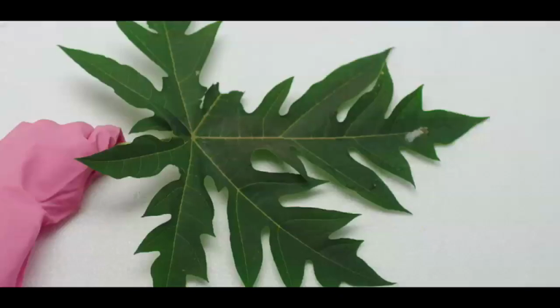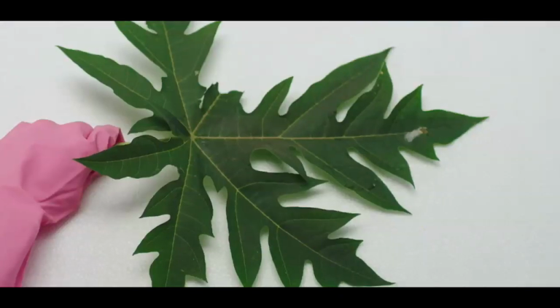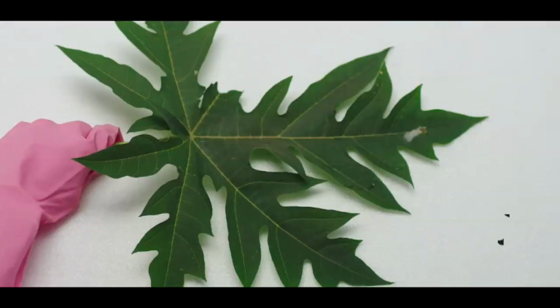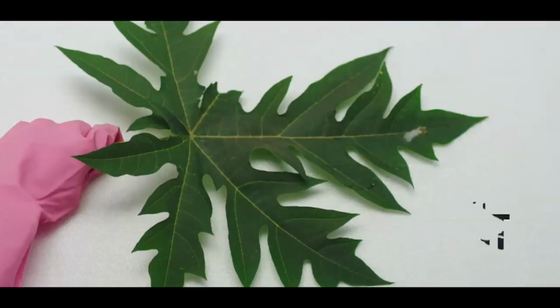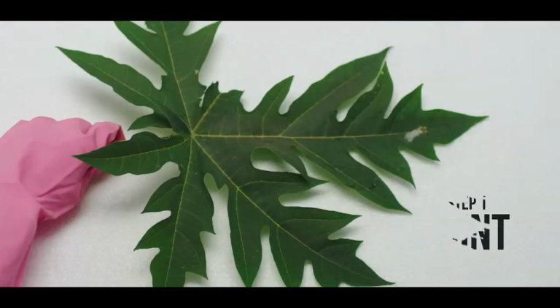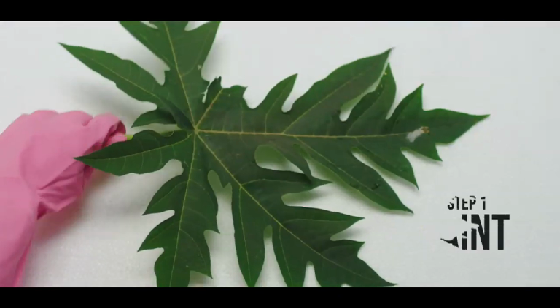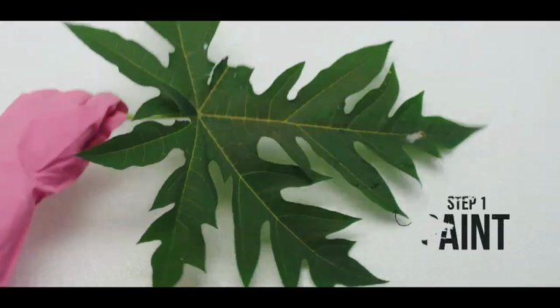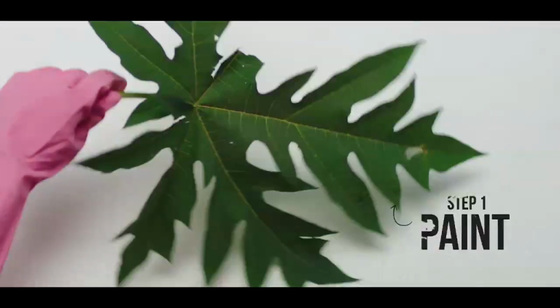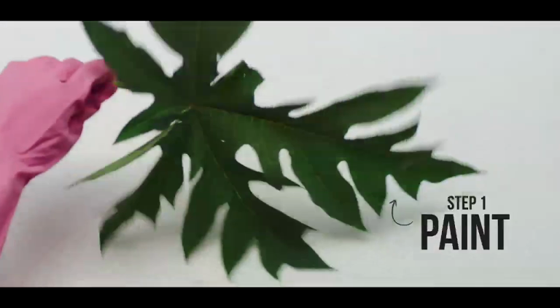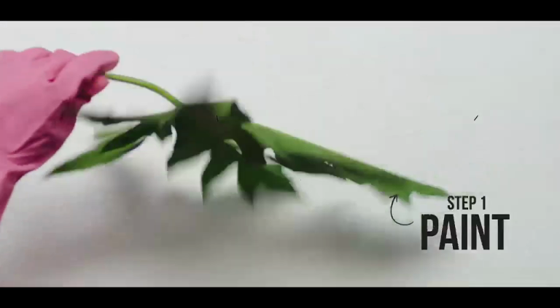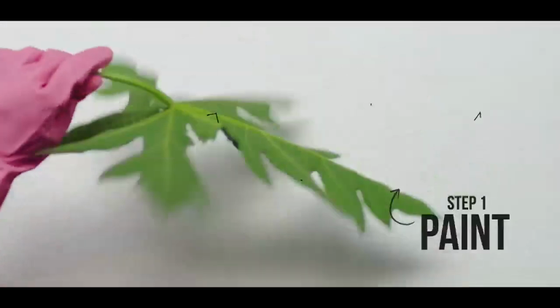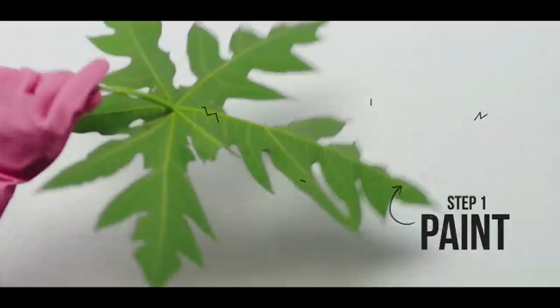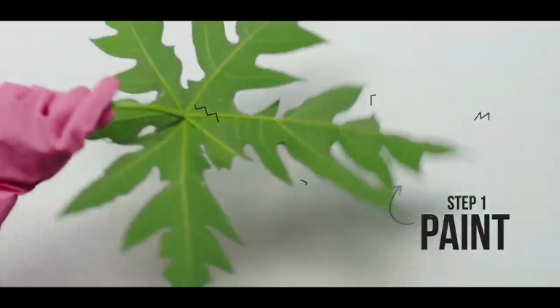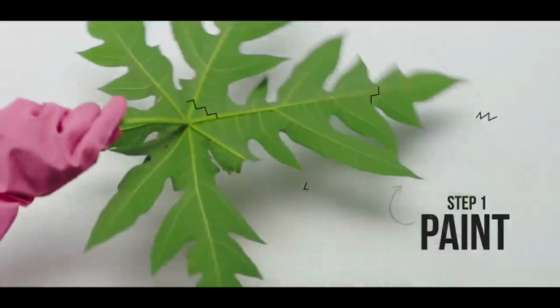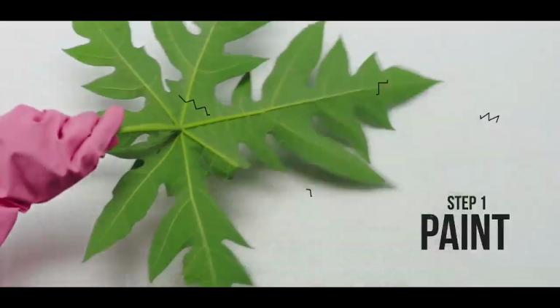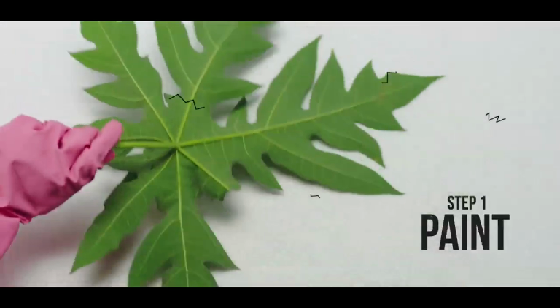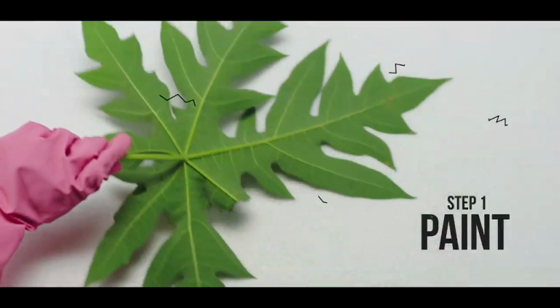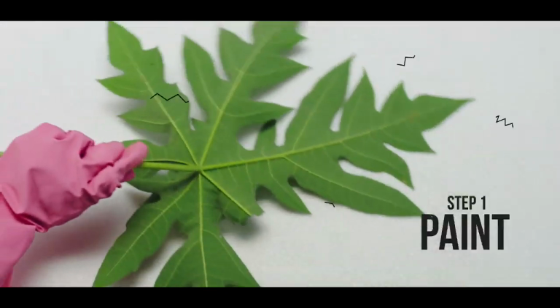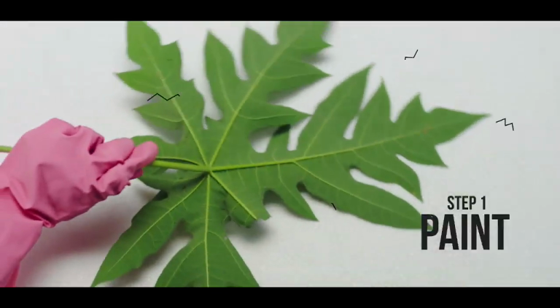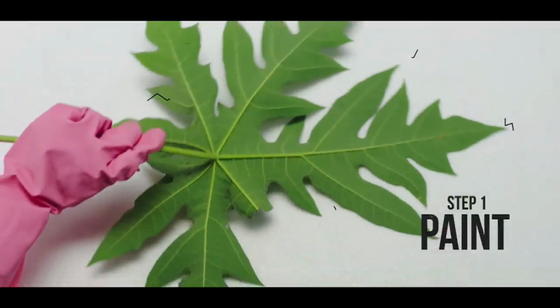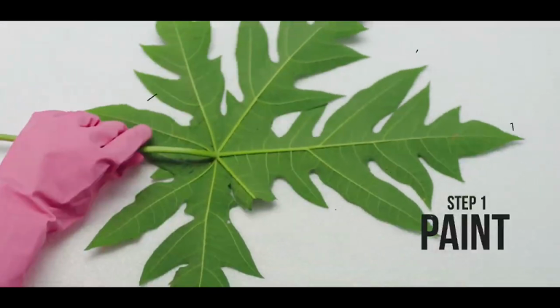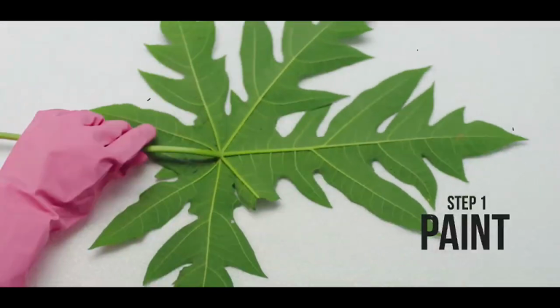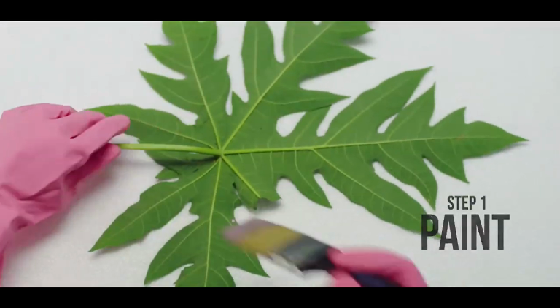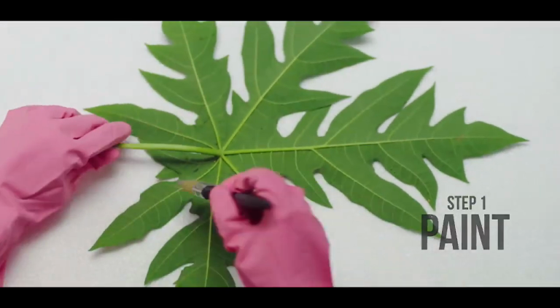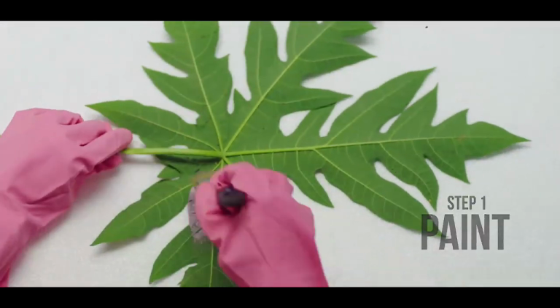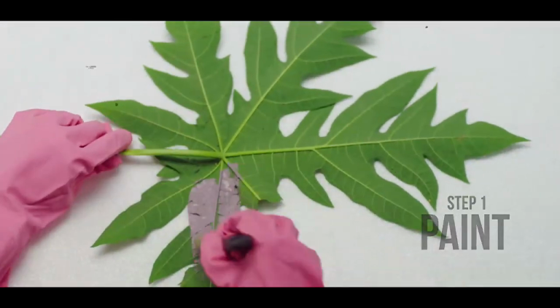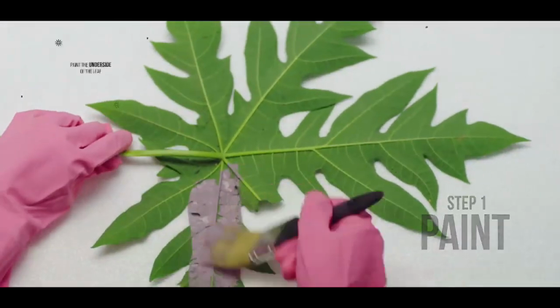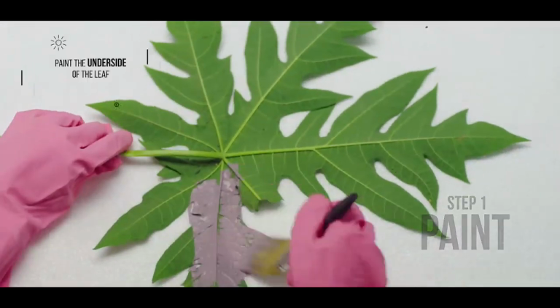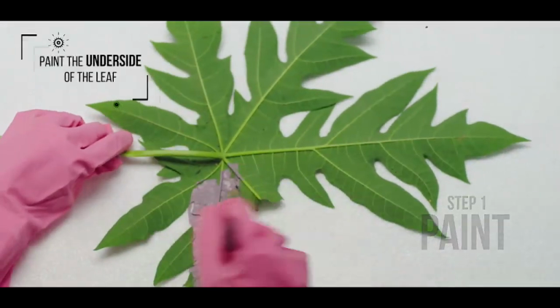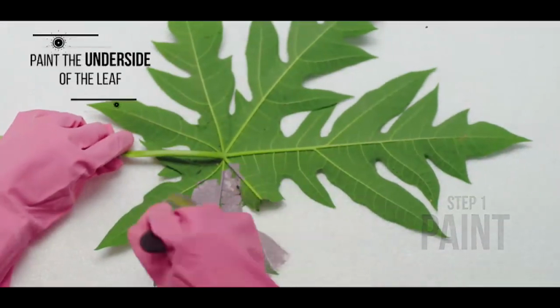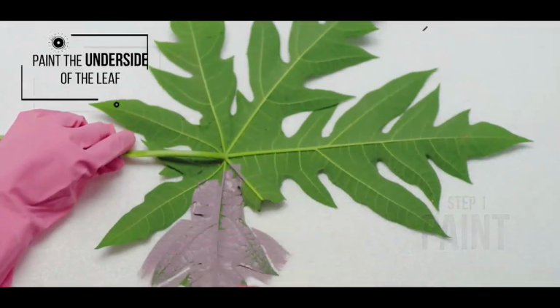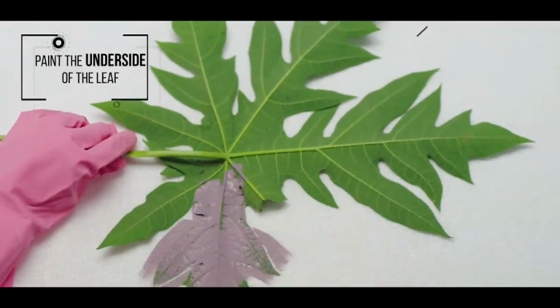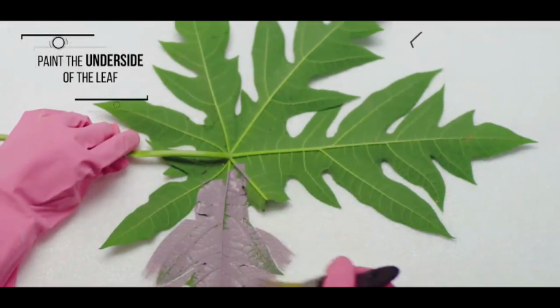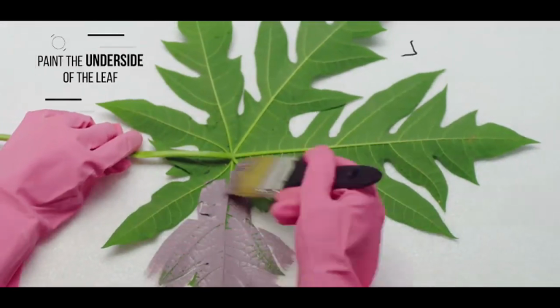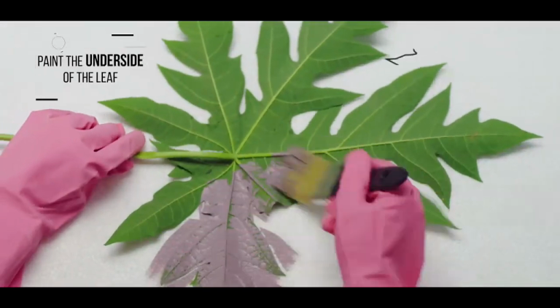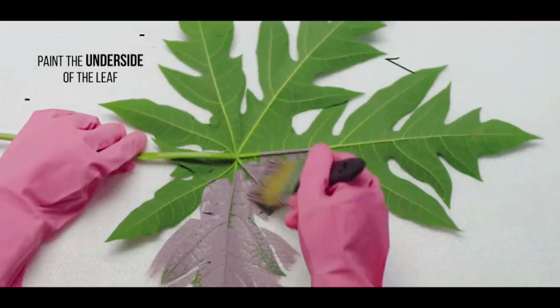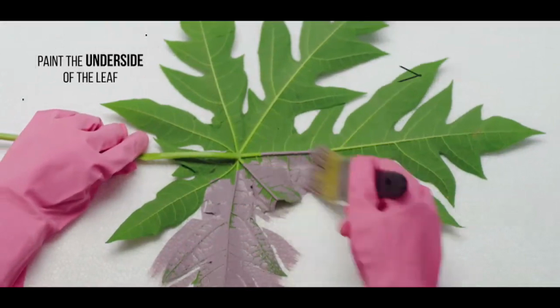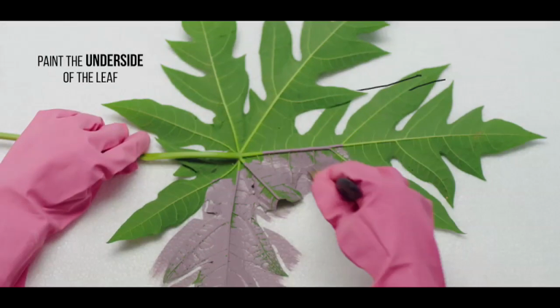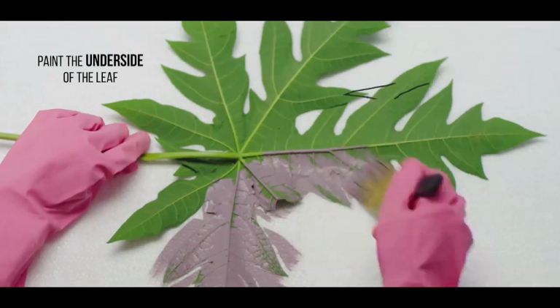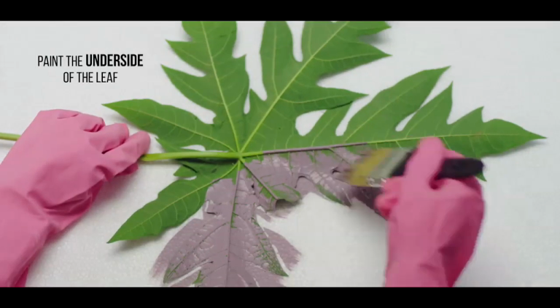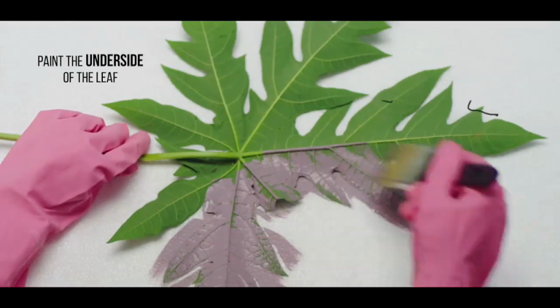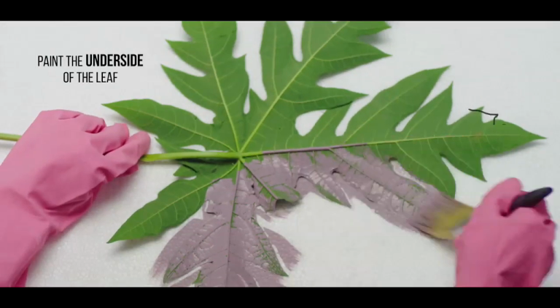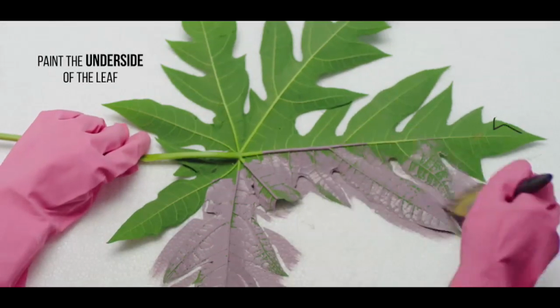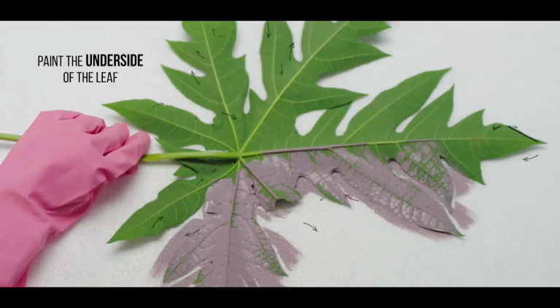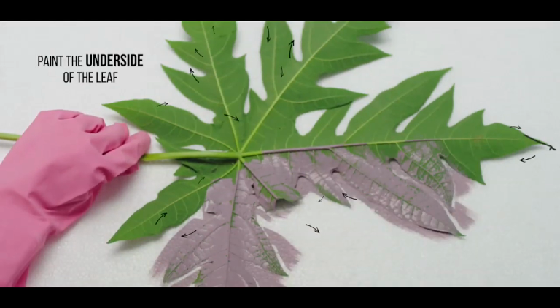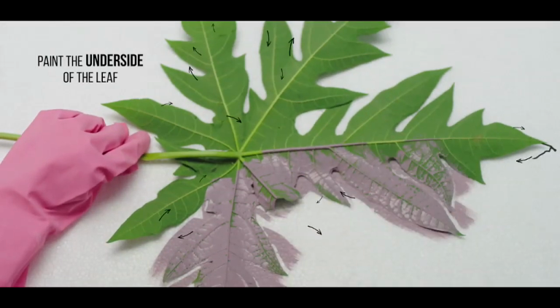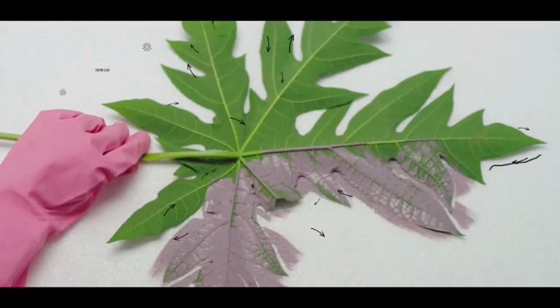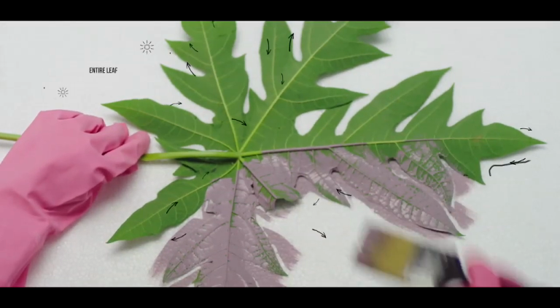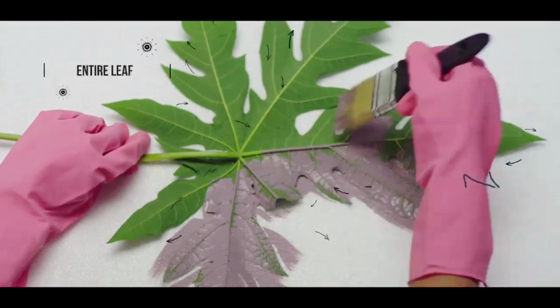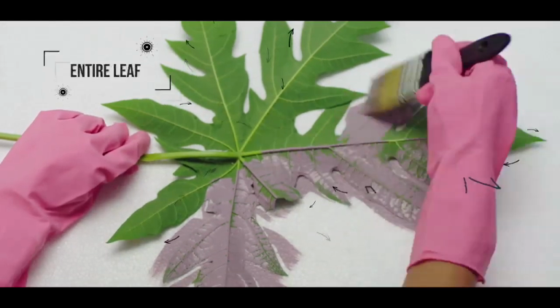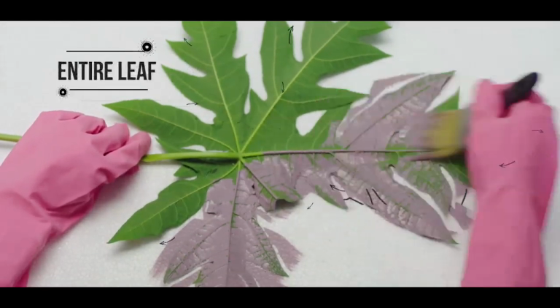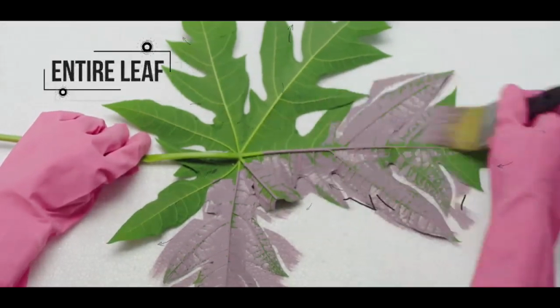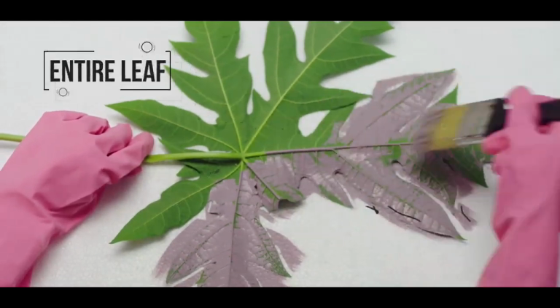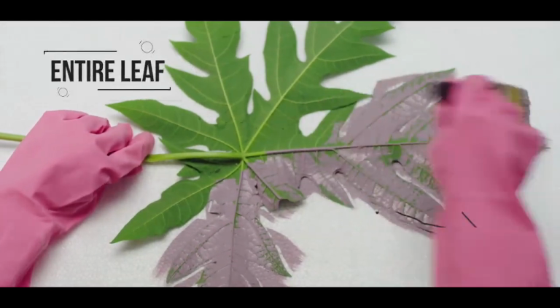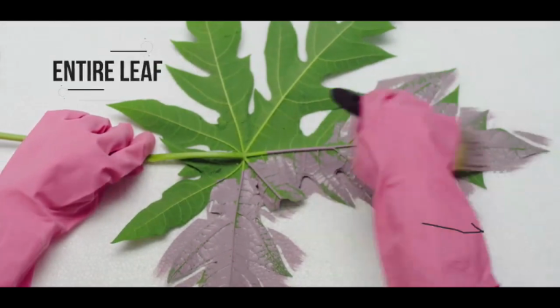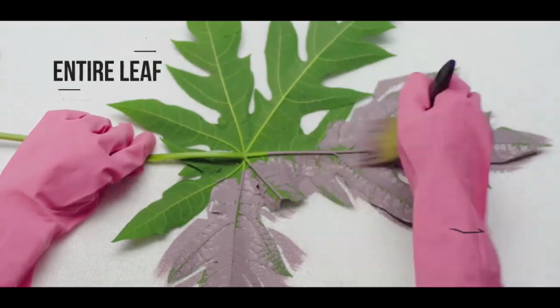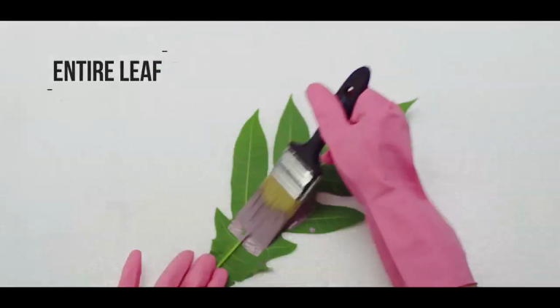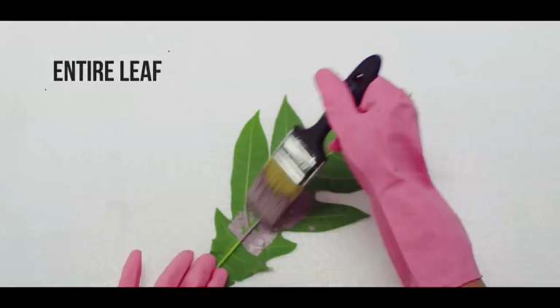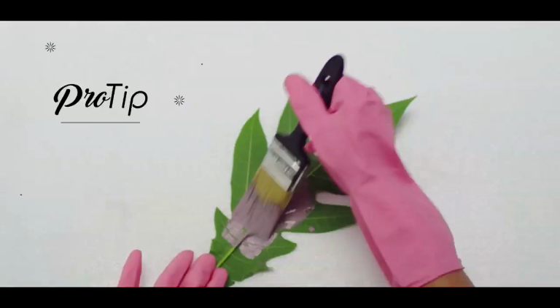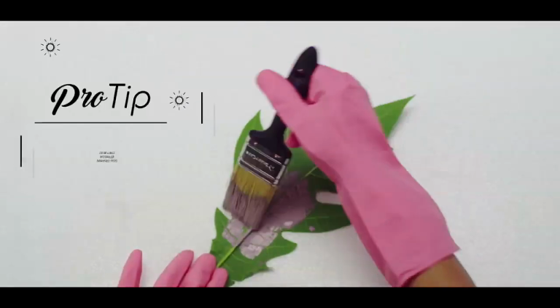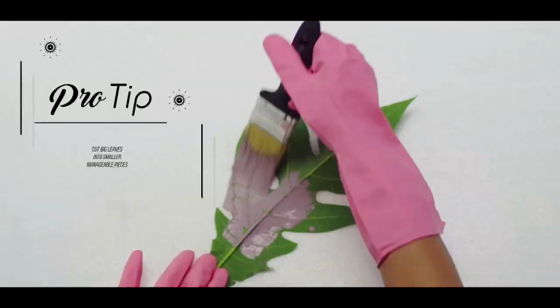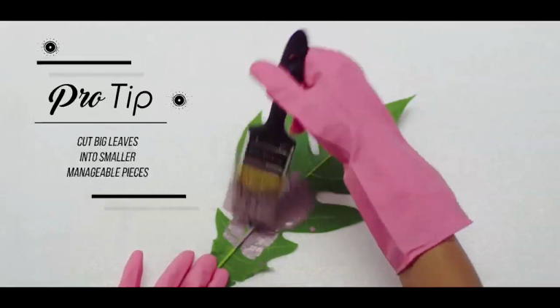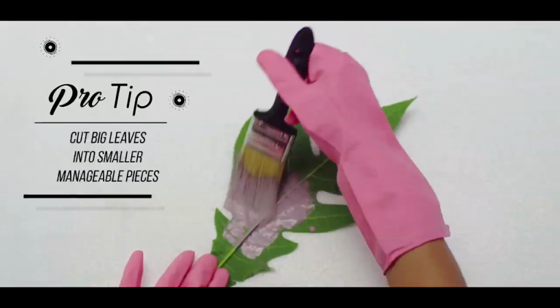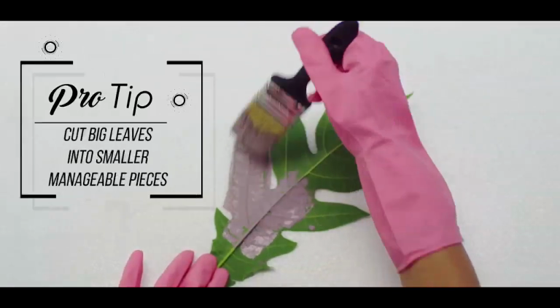Step 1: Paint. Paint the underside of each leaf, making sure the entire leaf is covered well.